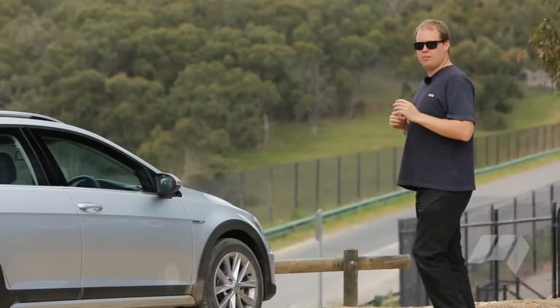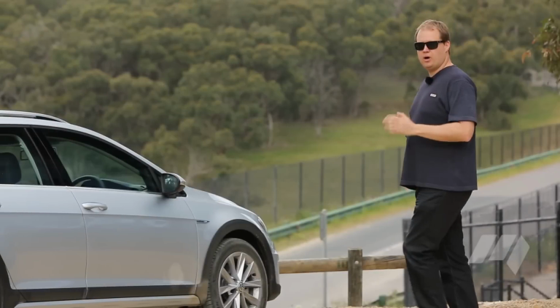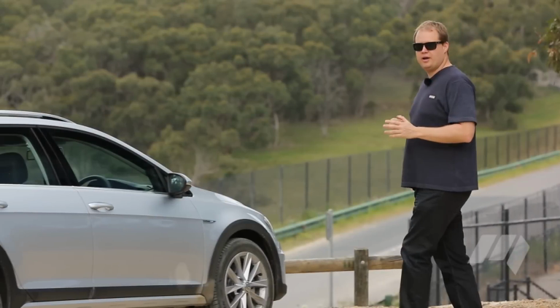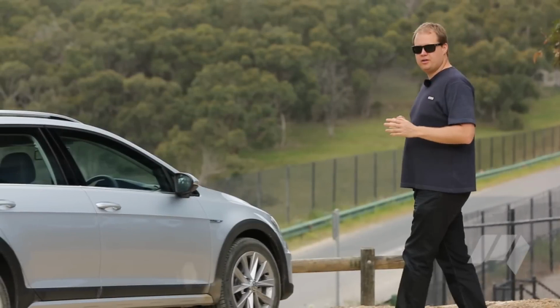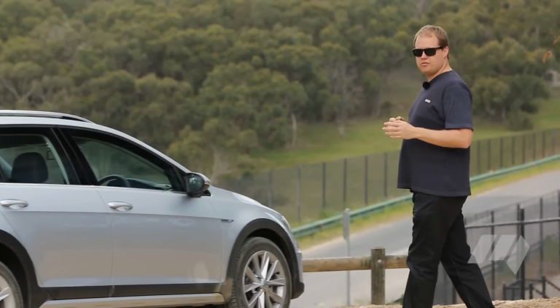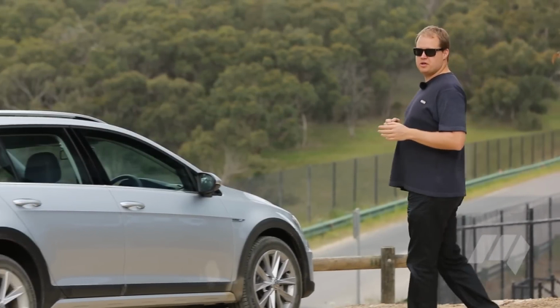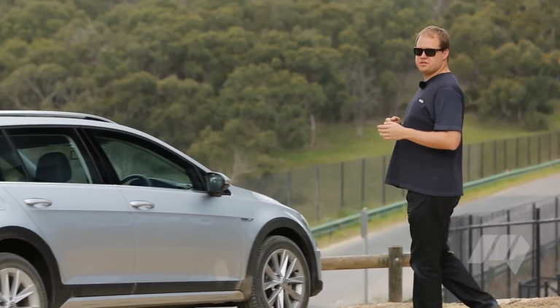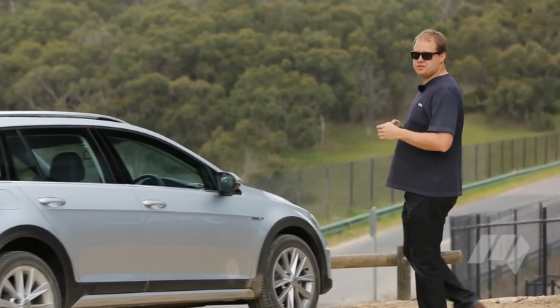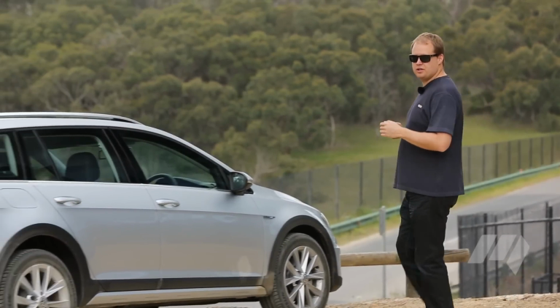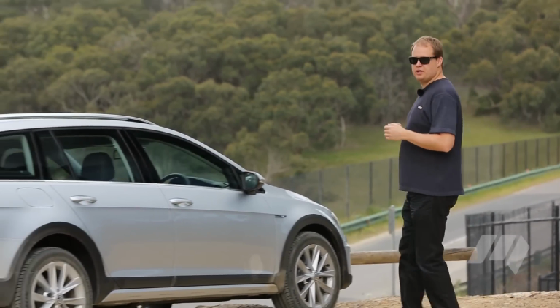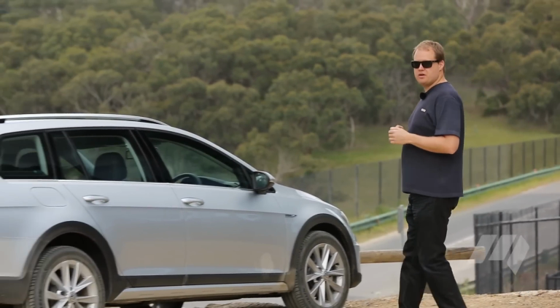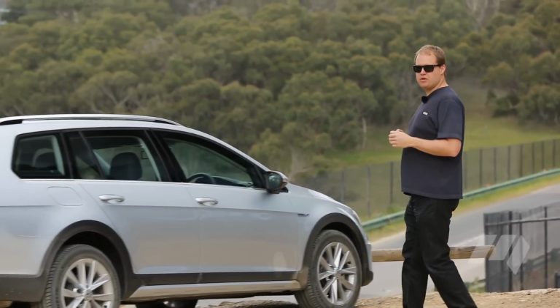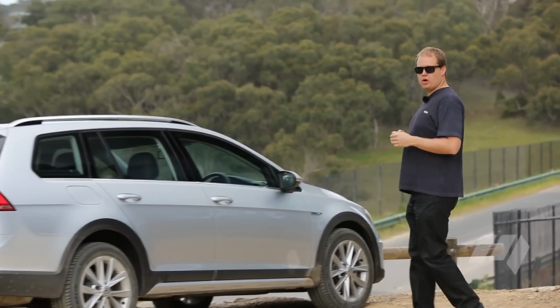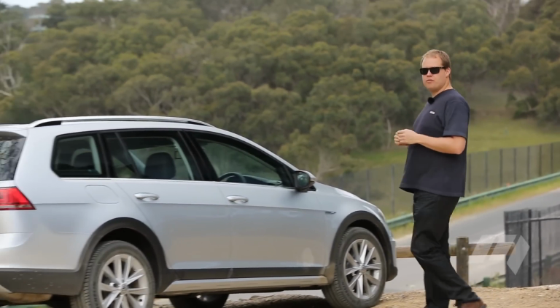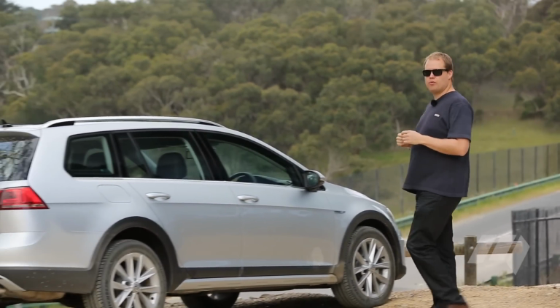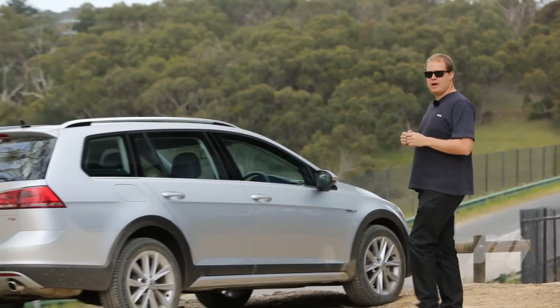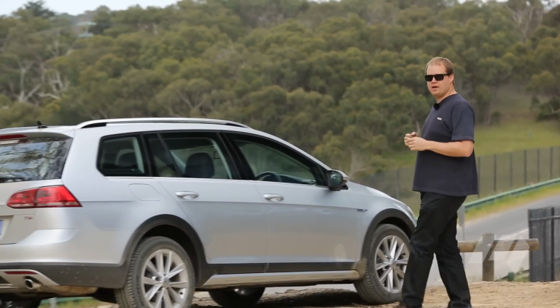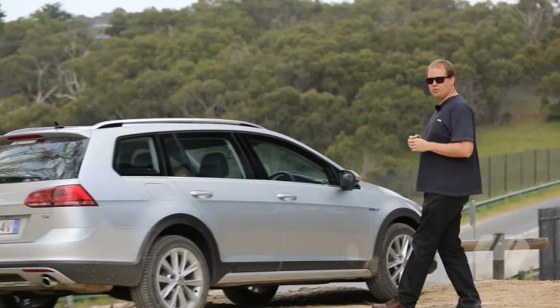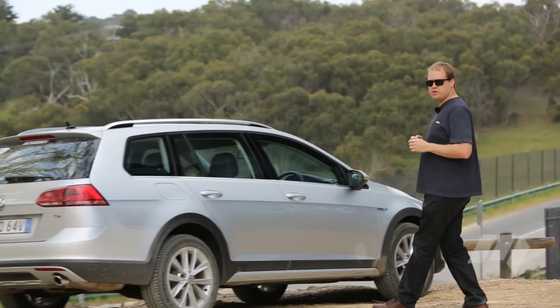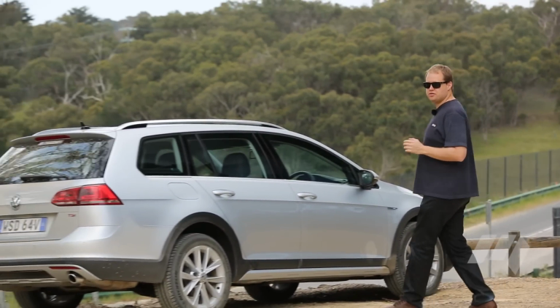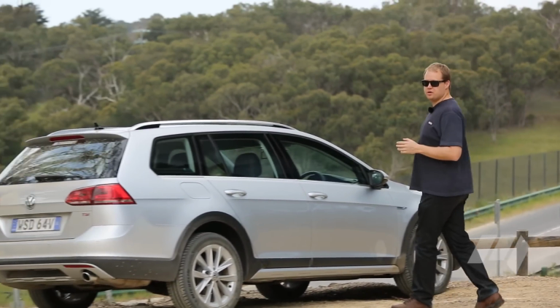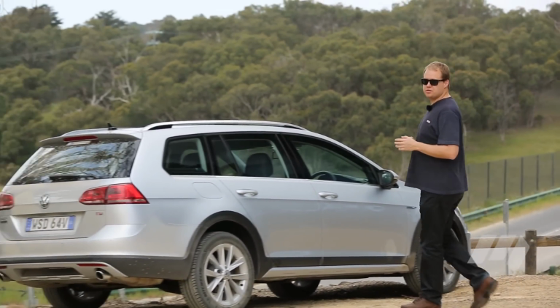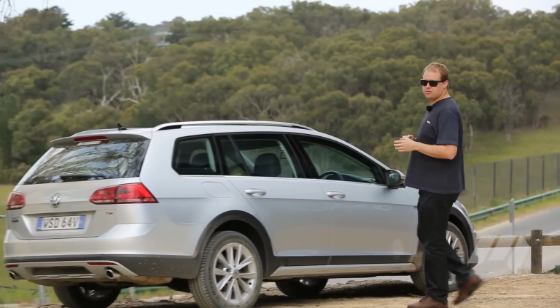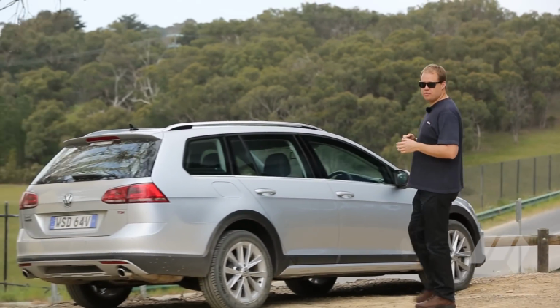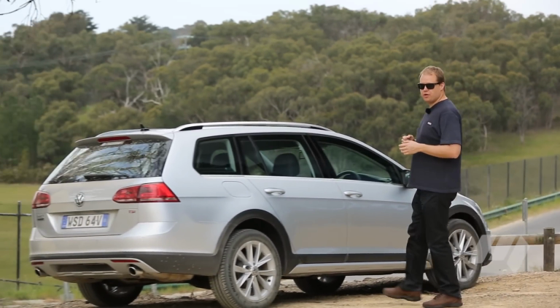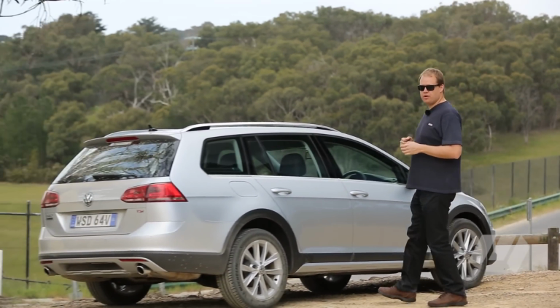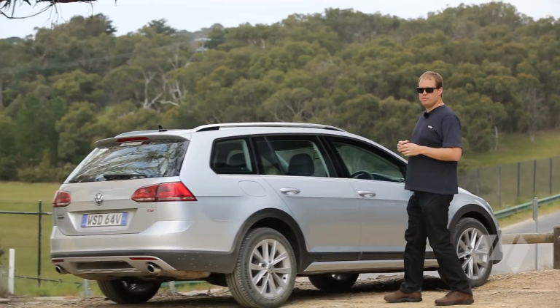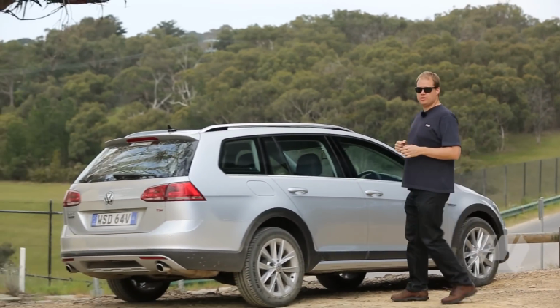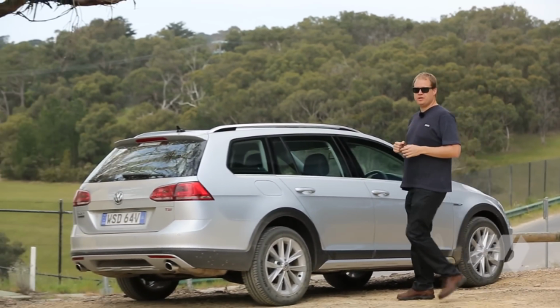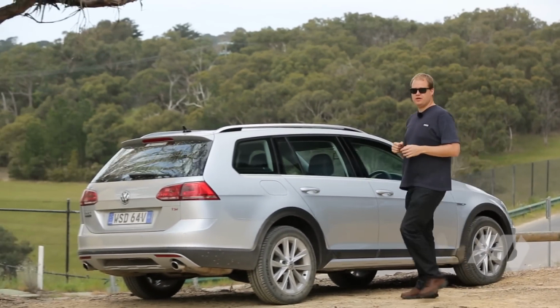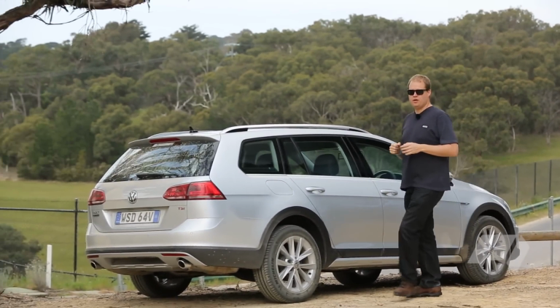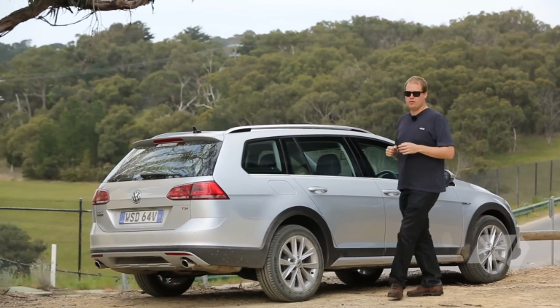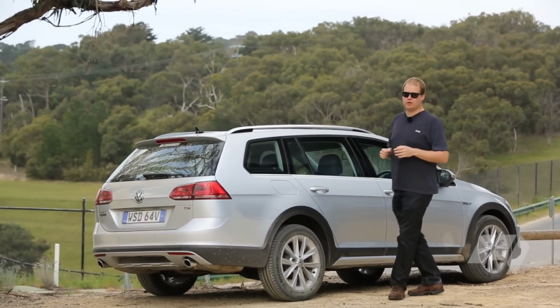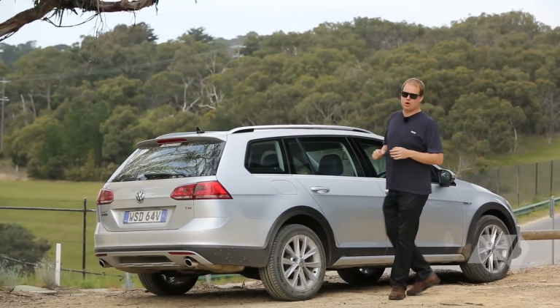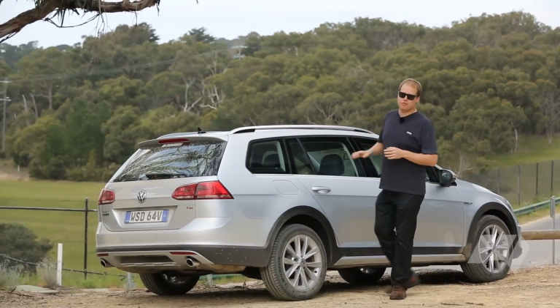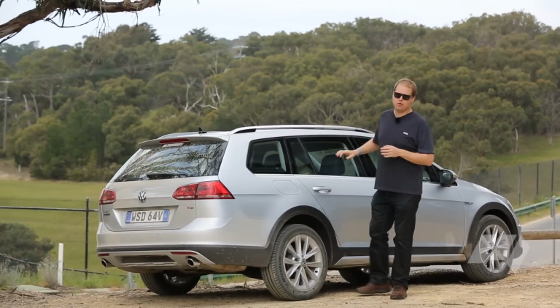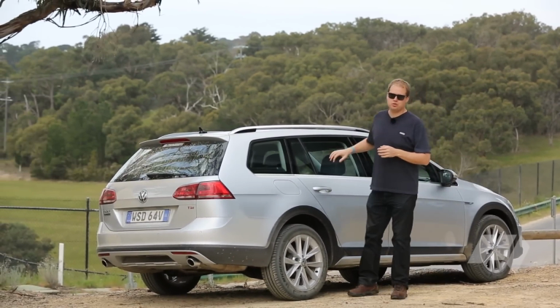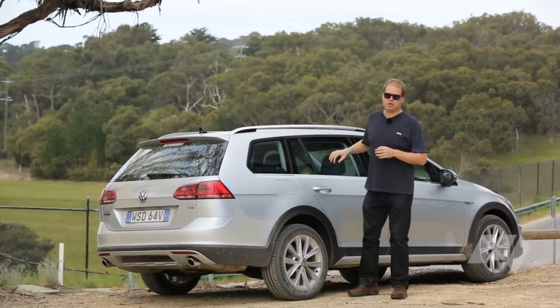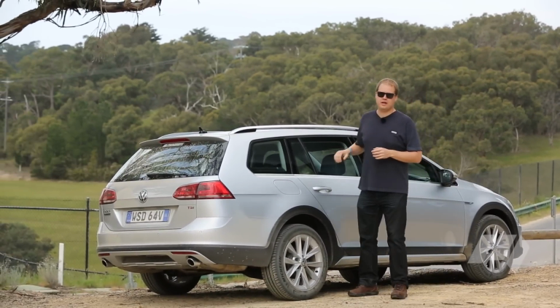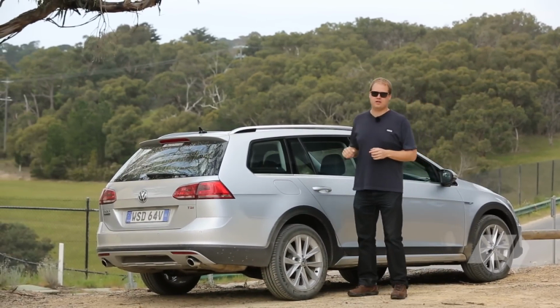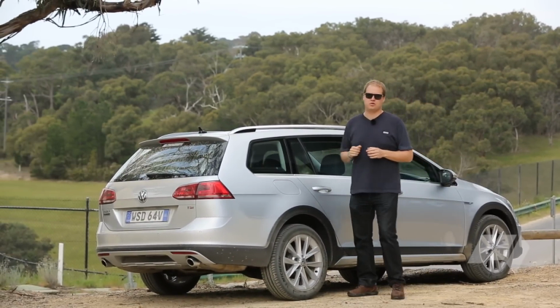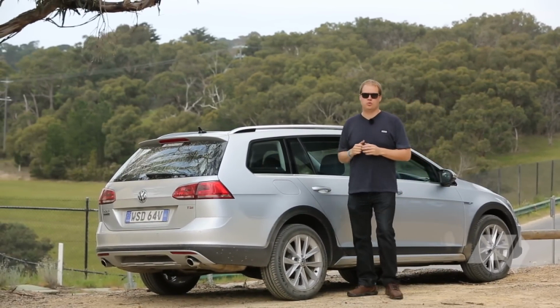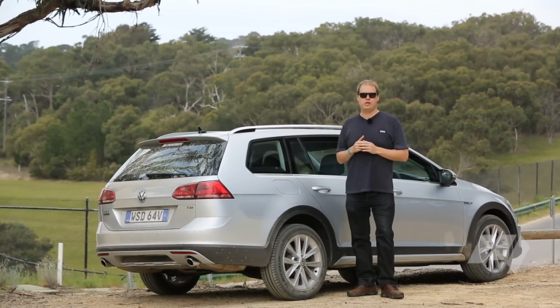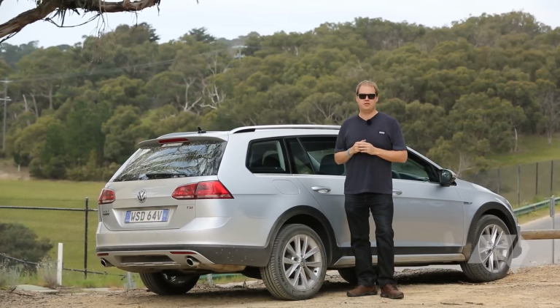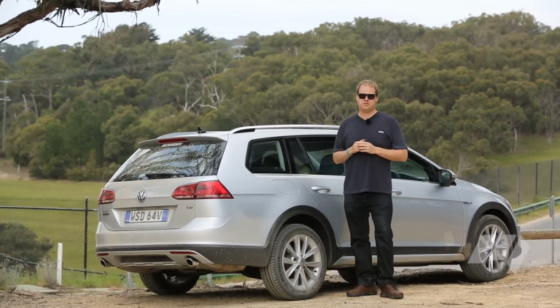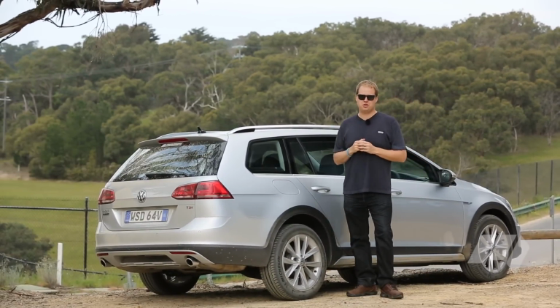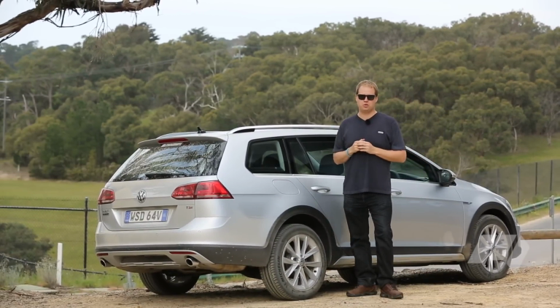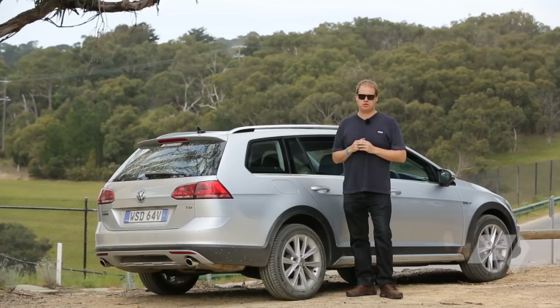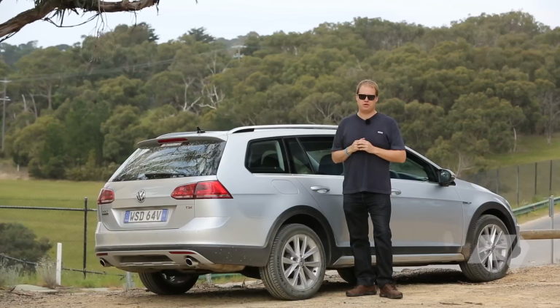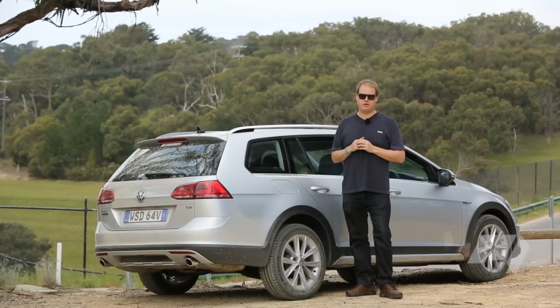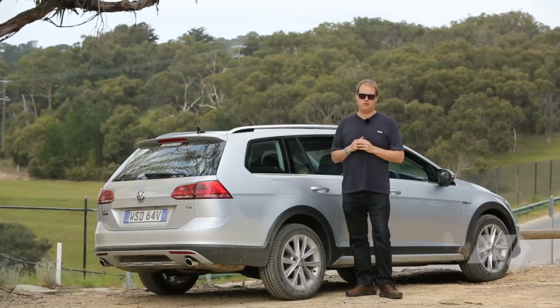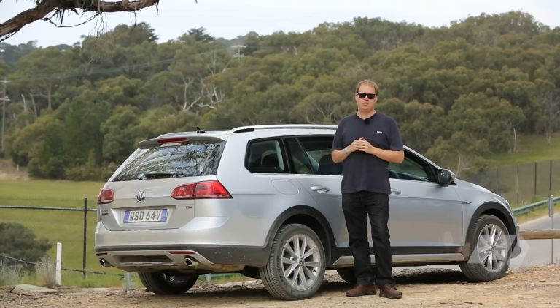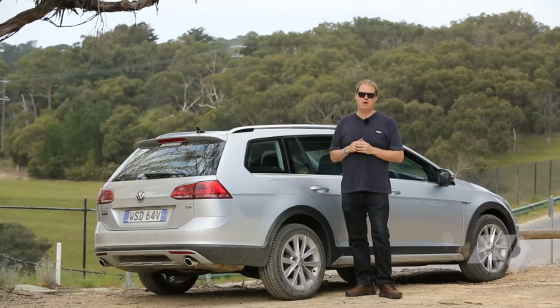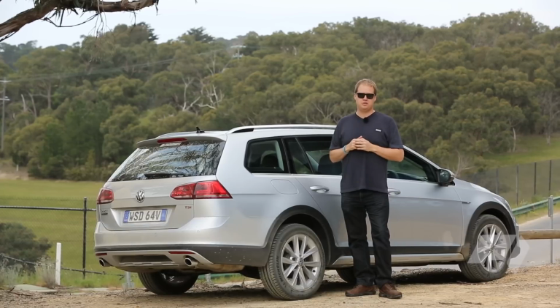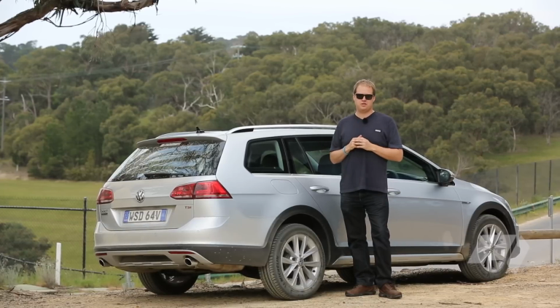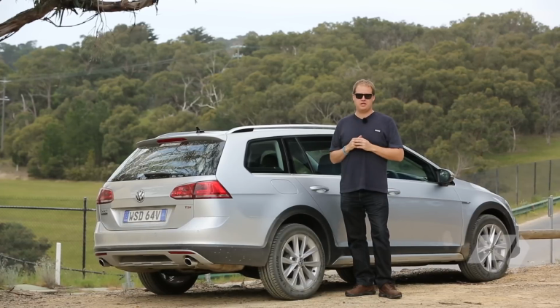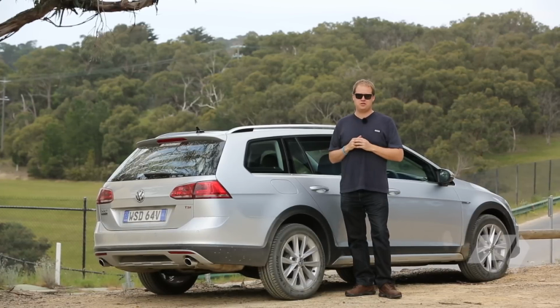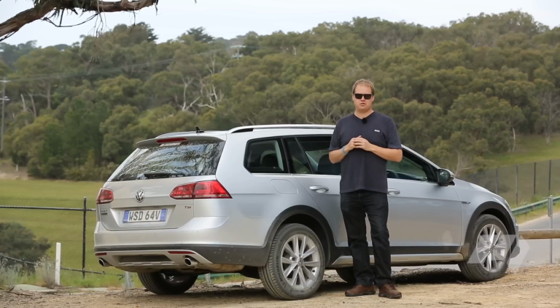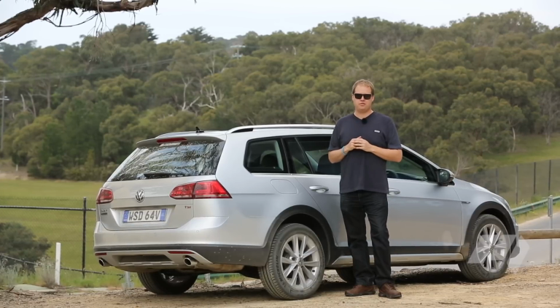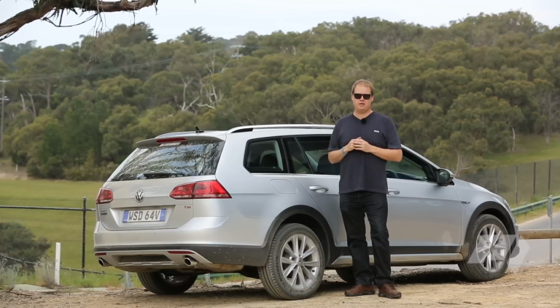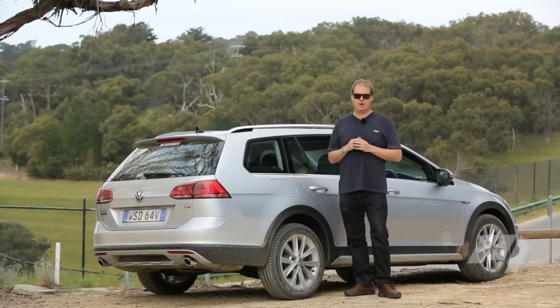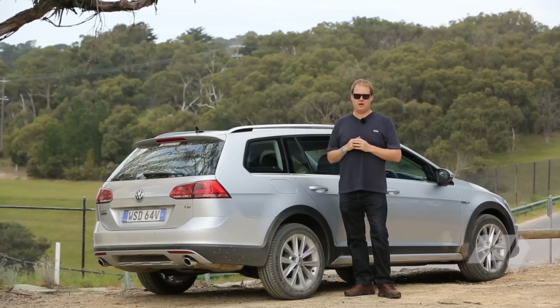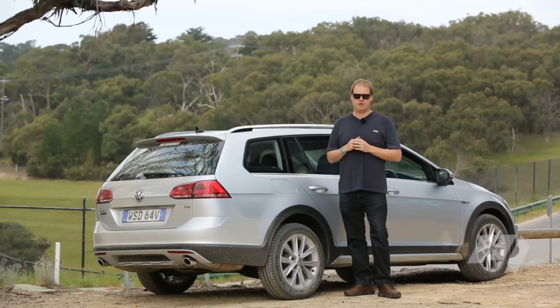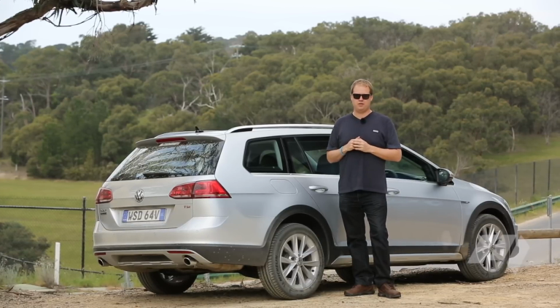Combining the versatility of a Golf Wagon with a dose of off-road ability, the Golf Alltrack is a realistic alternative to the SUV market.